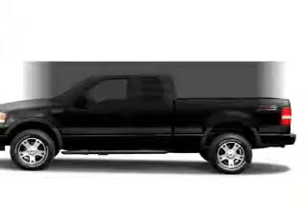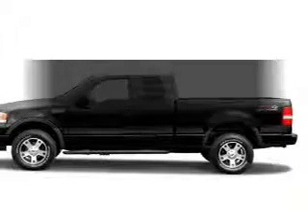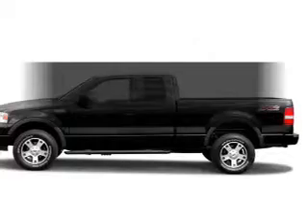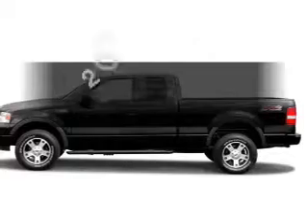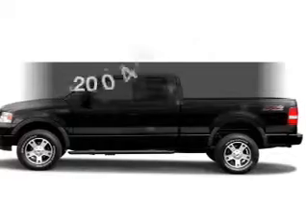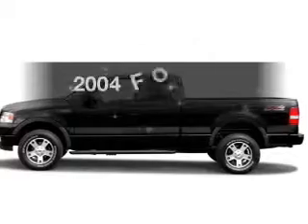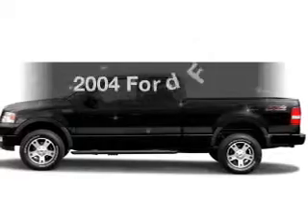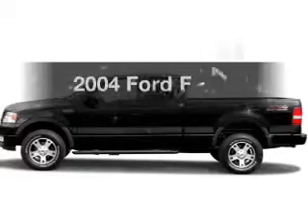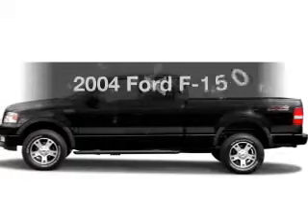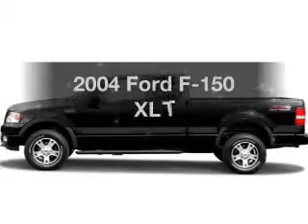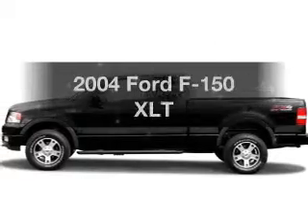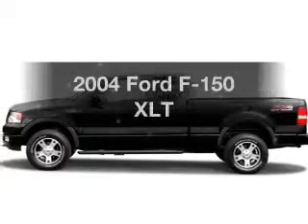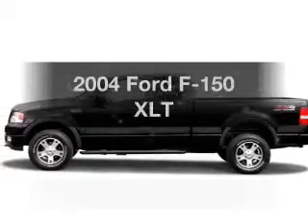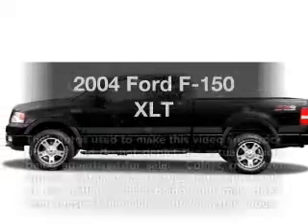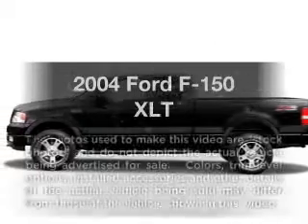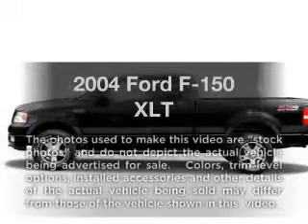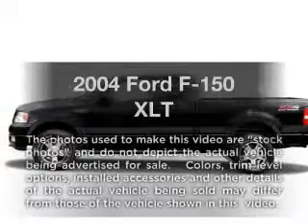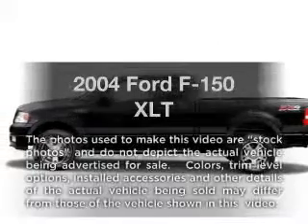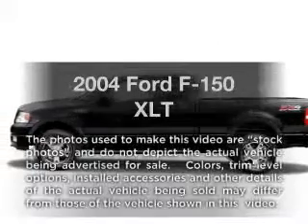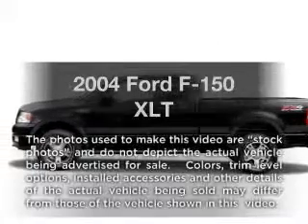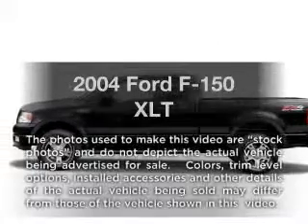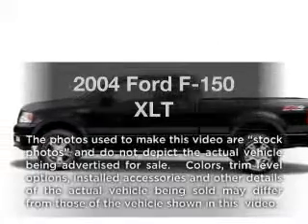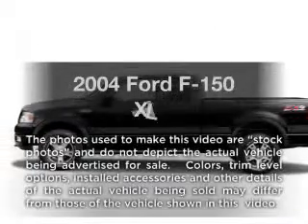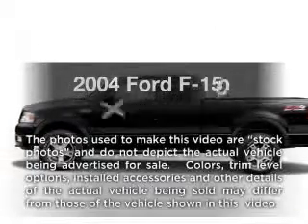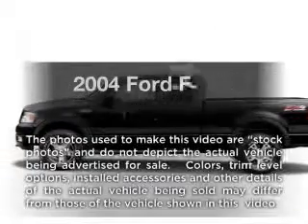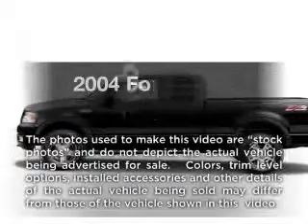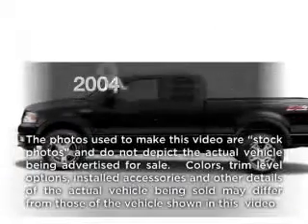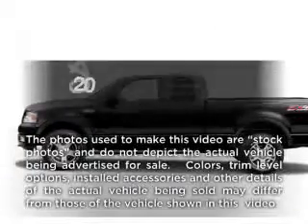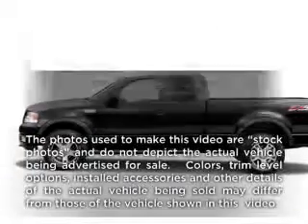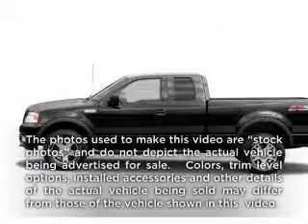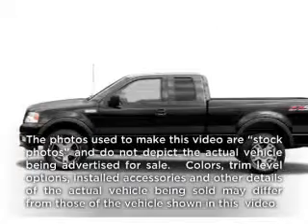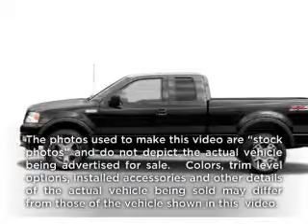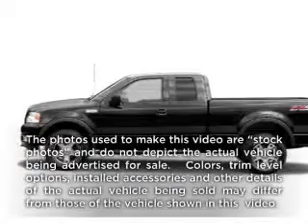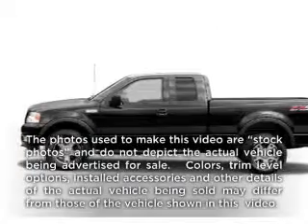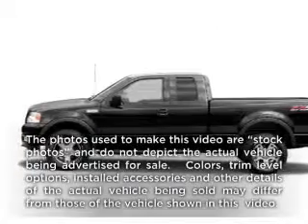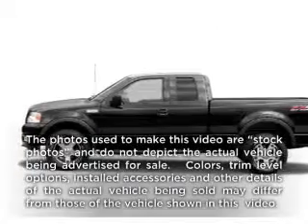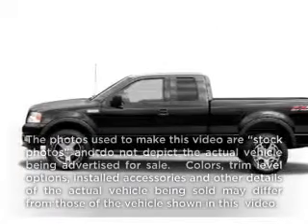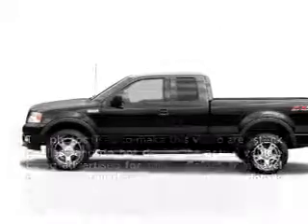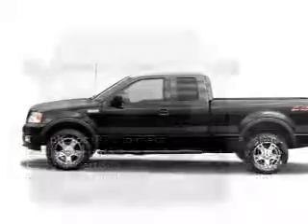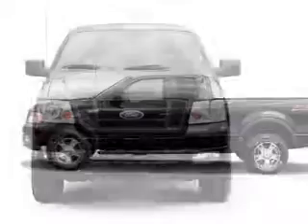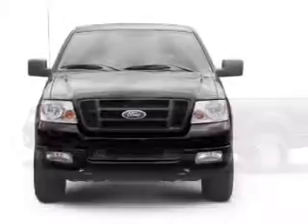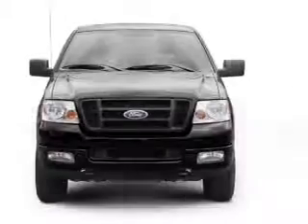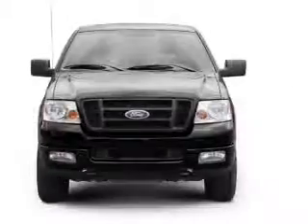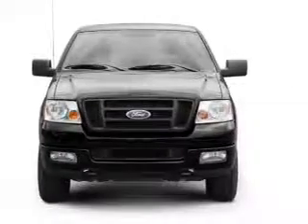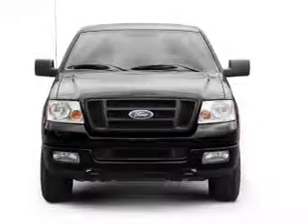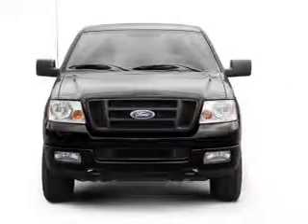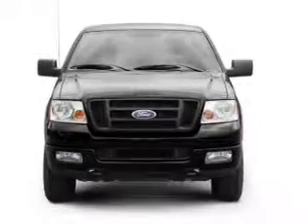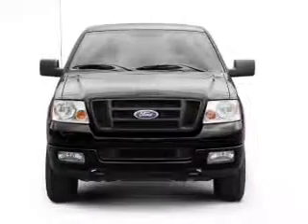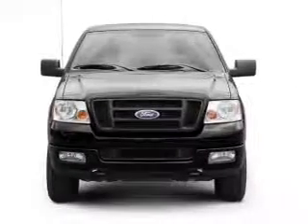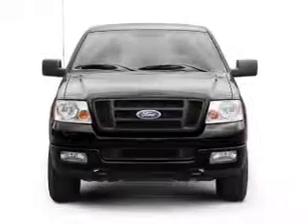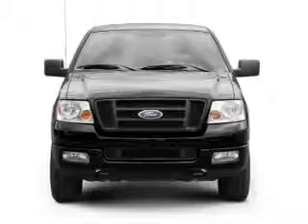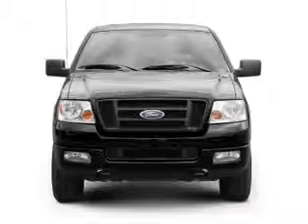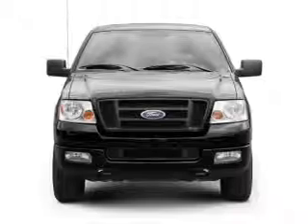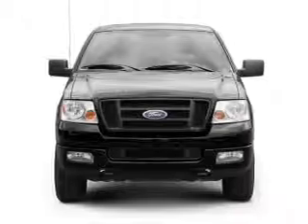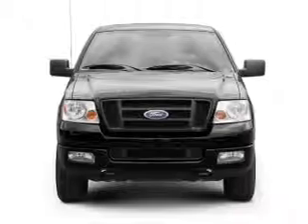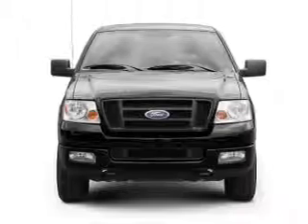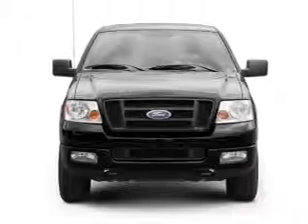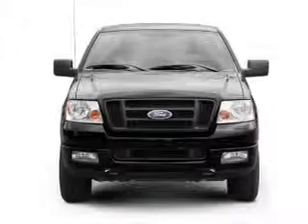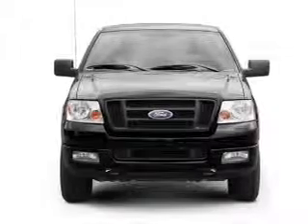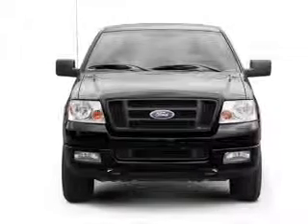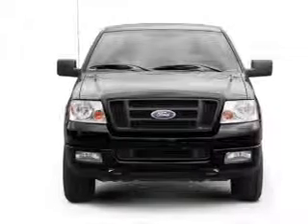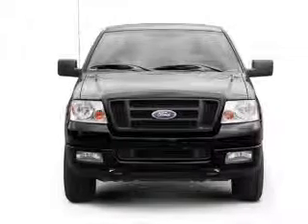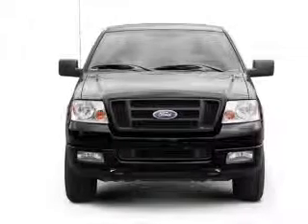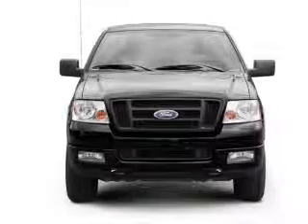Get noticed in this 2004 Ford F-150. If you're looking for a first-rate auto, this one could be yours today.